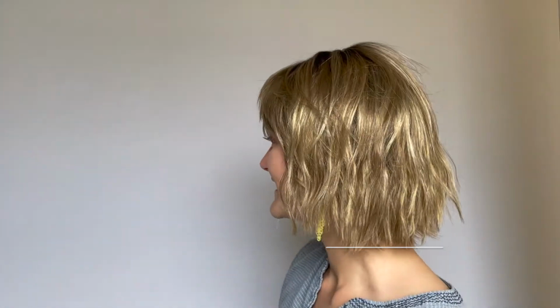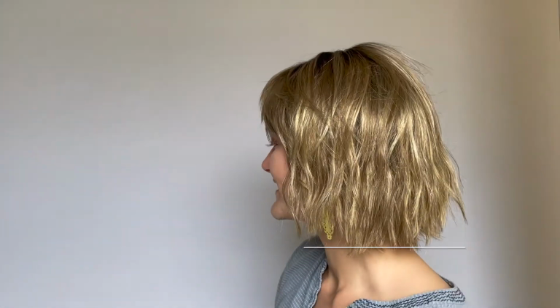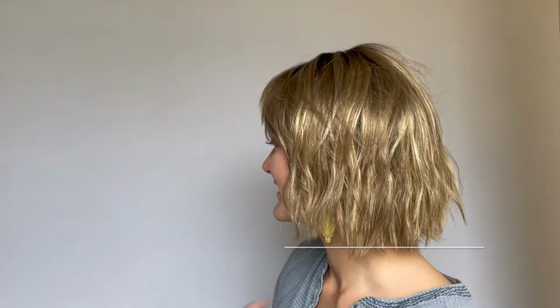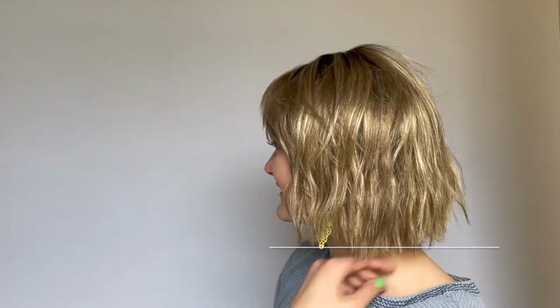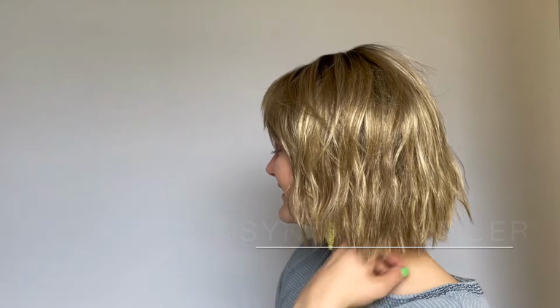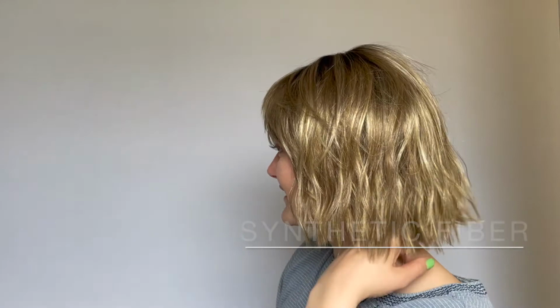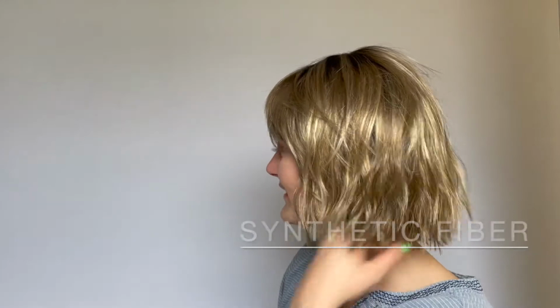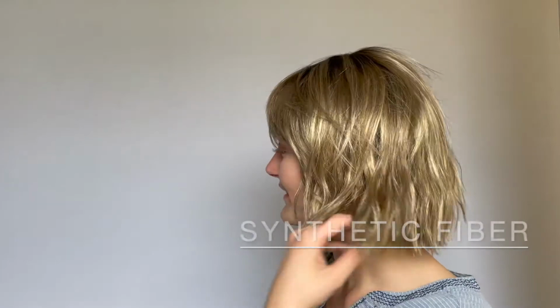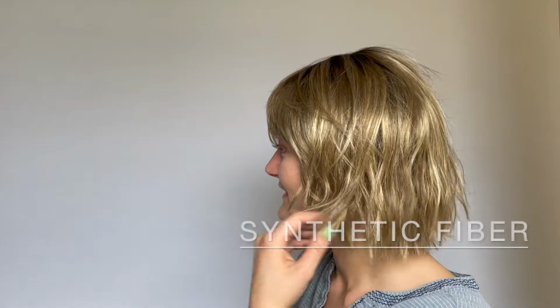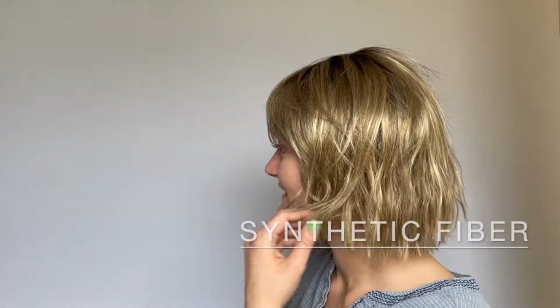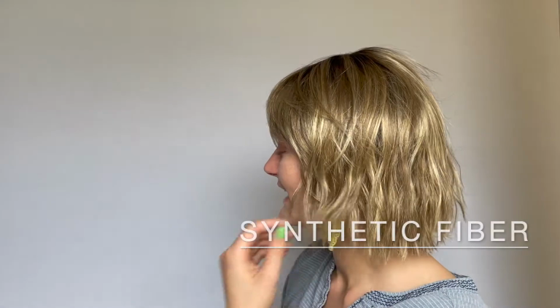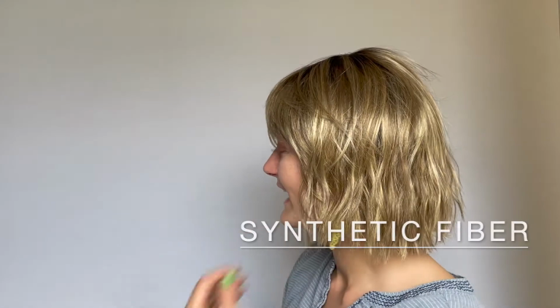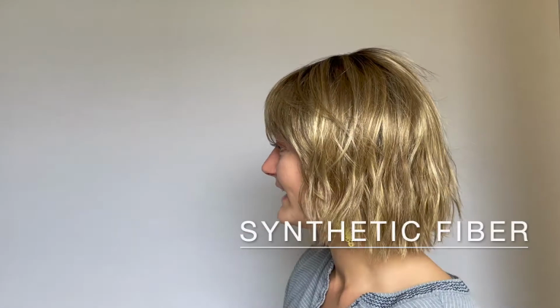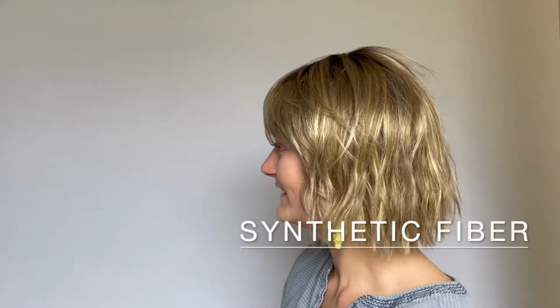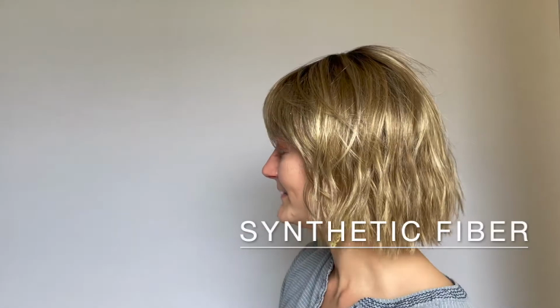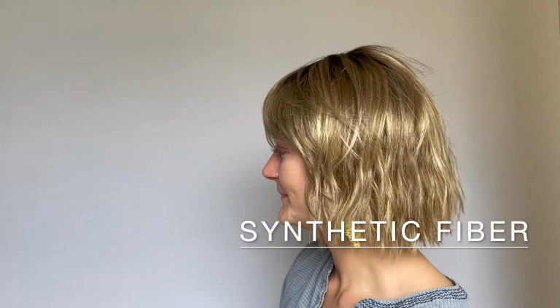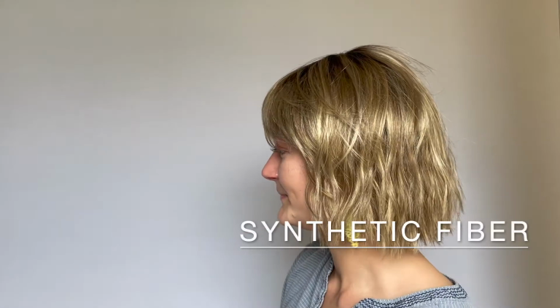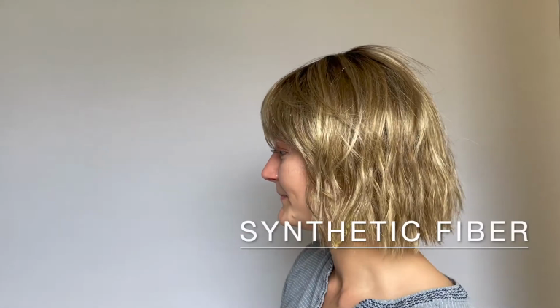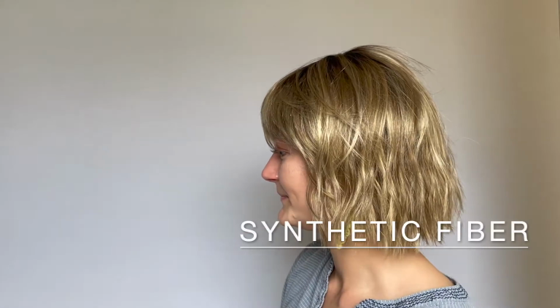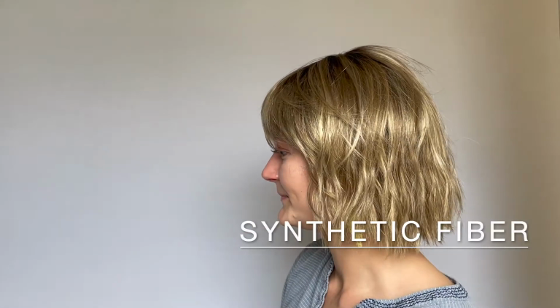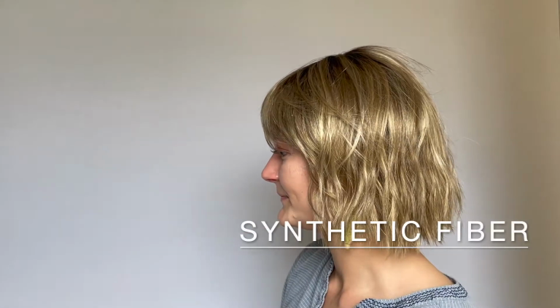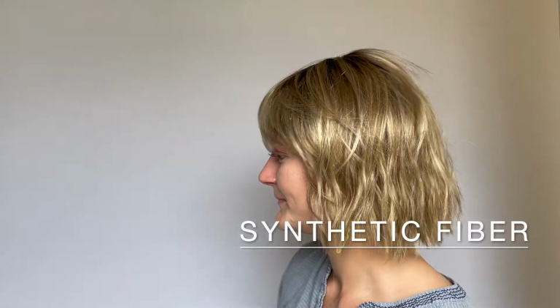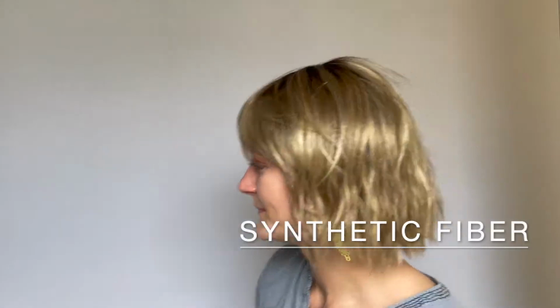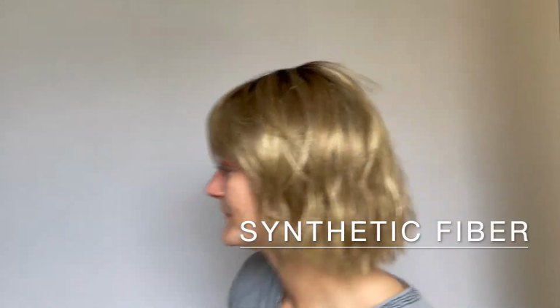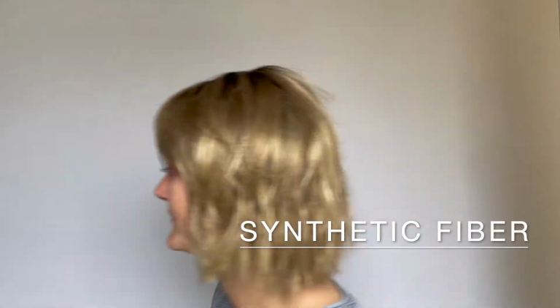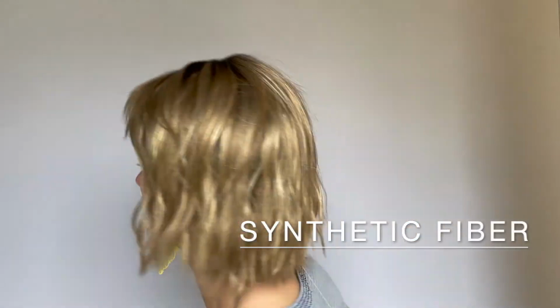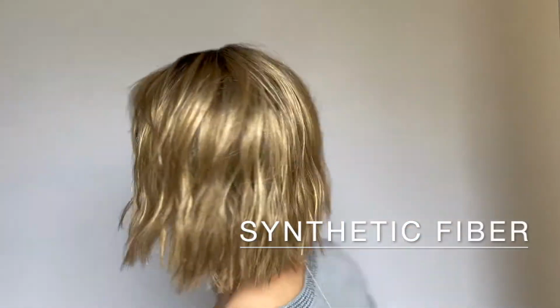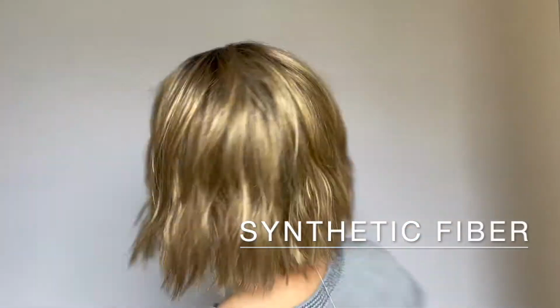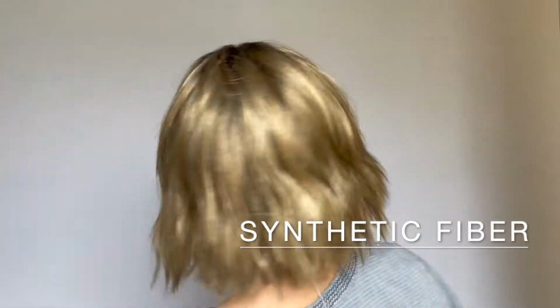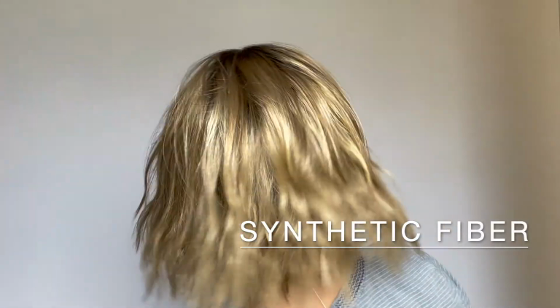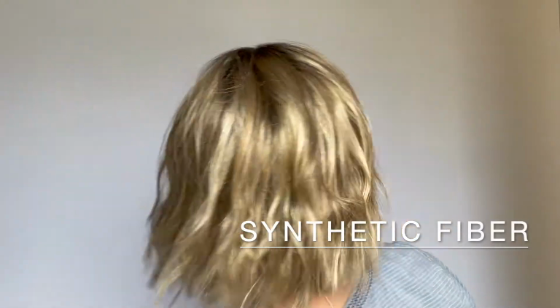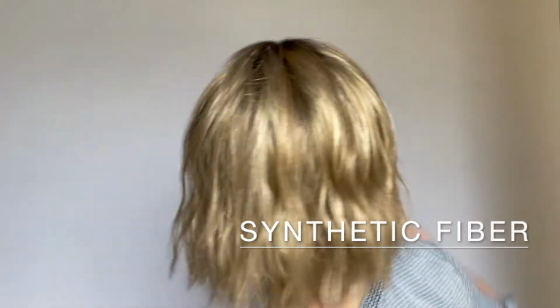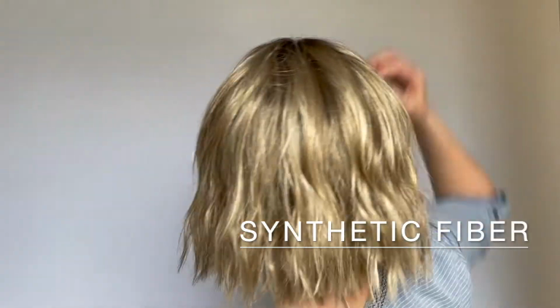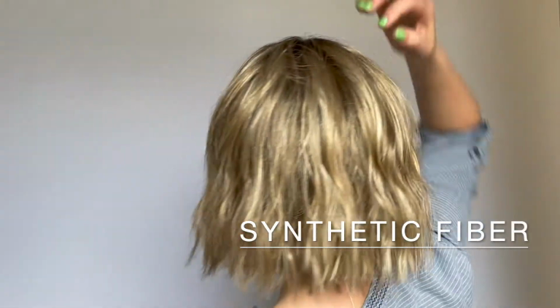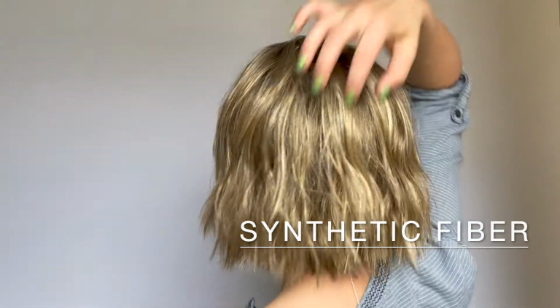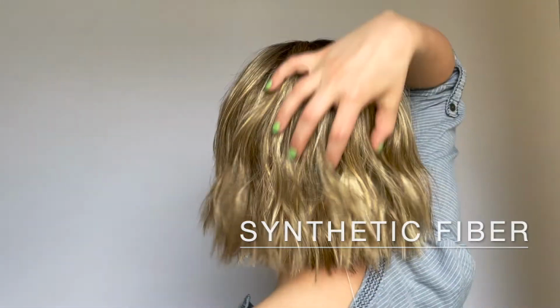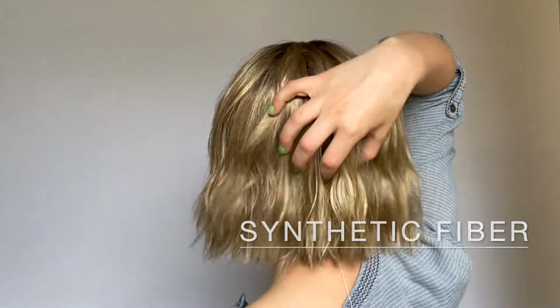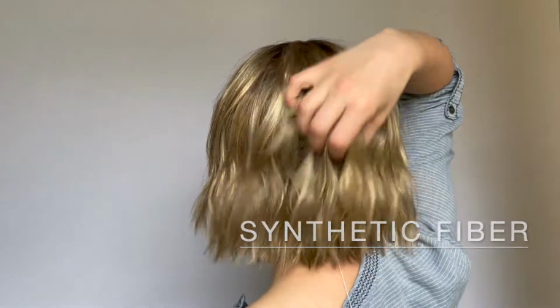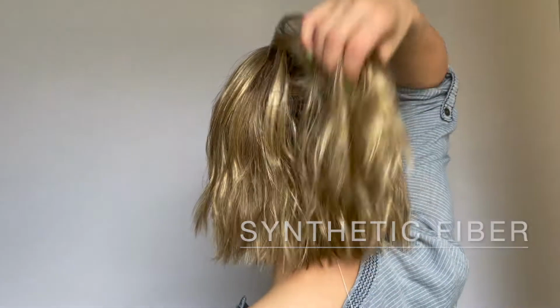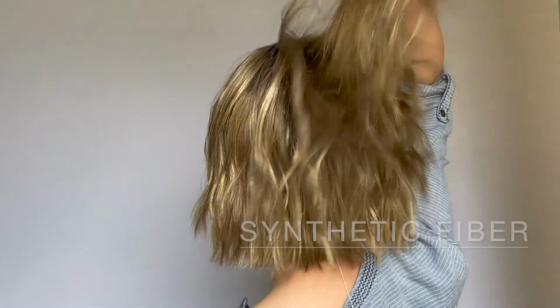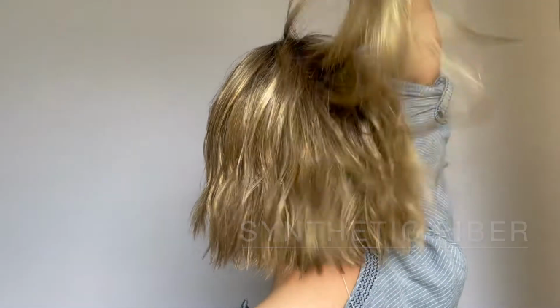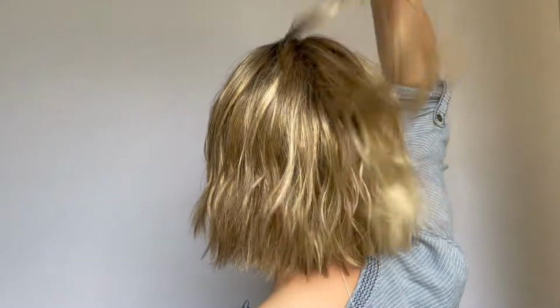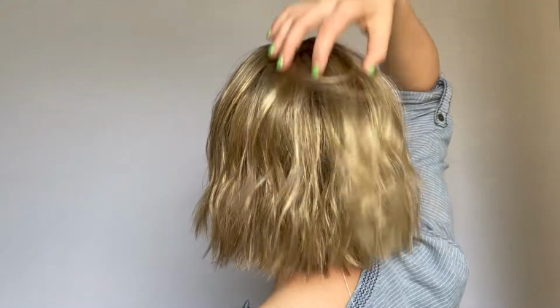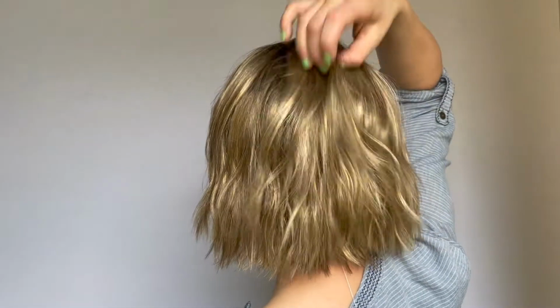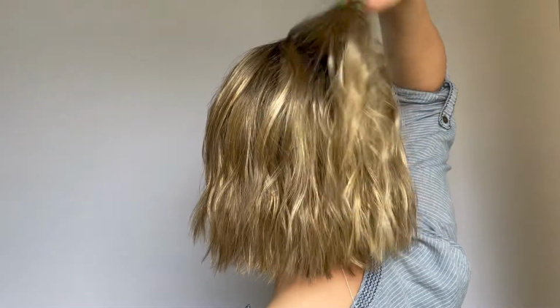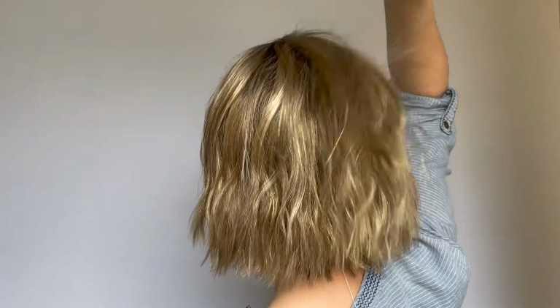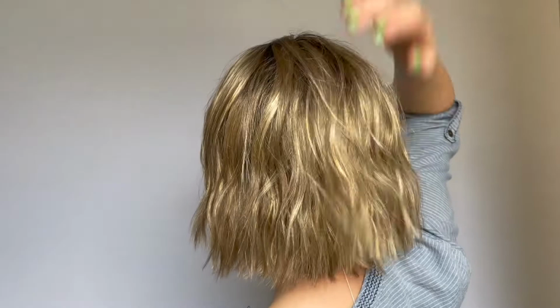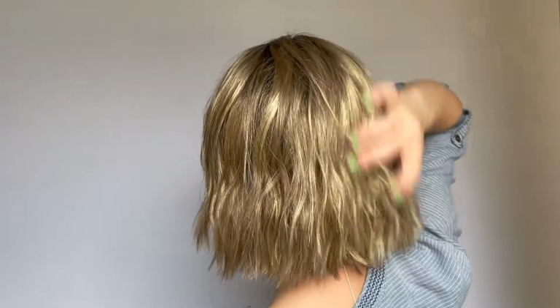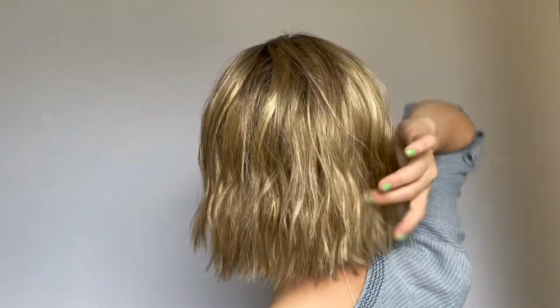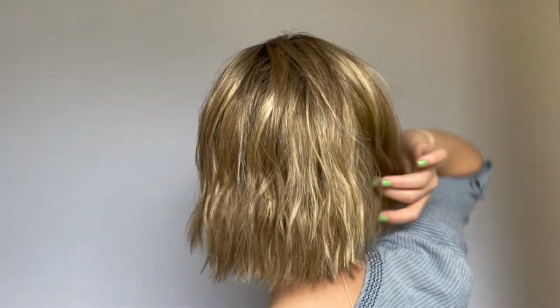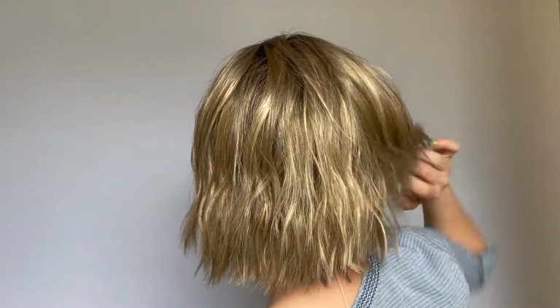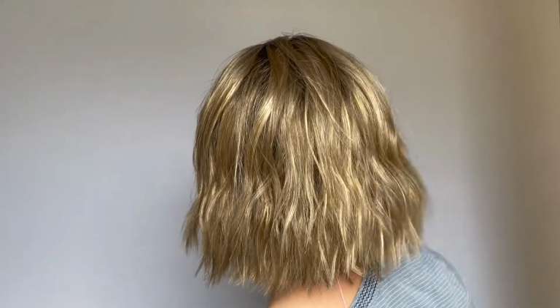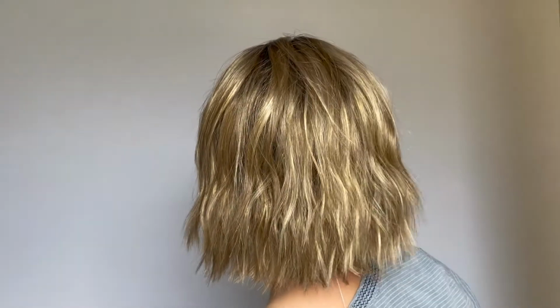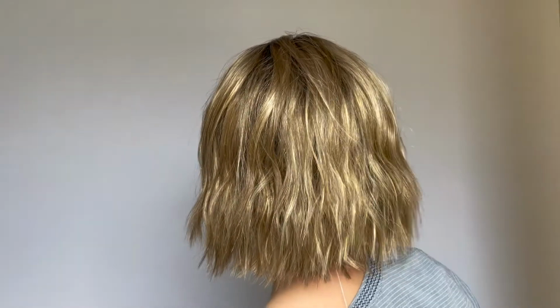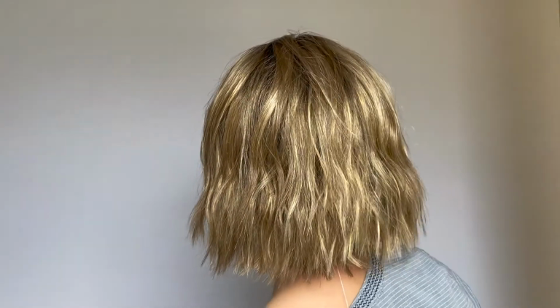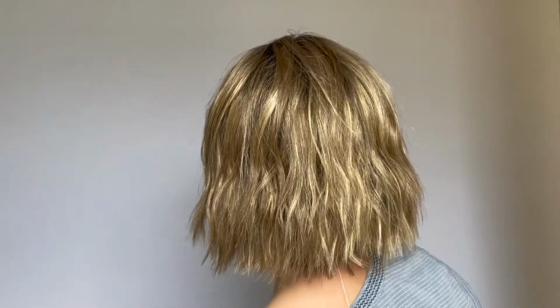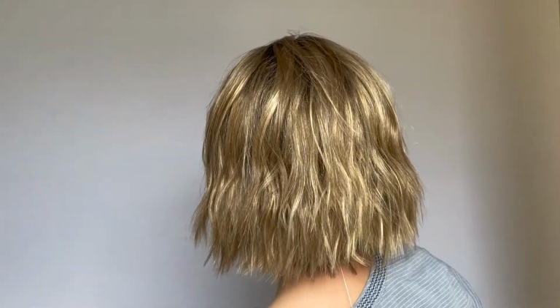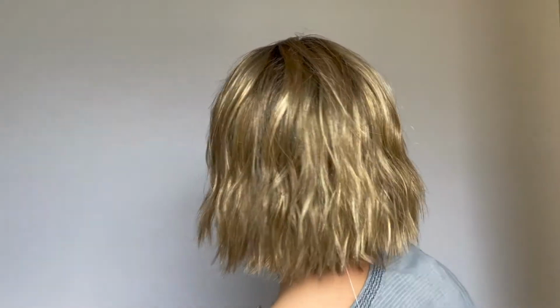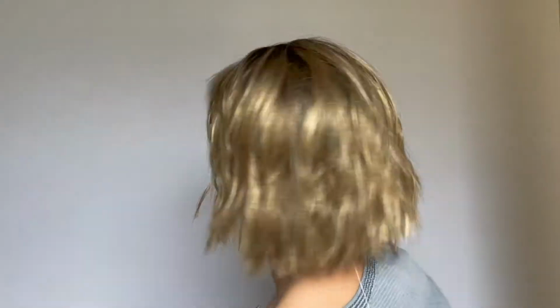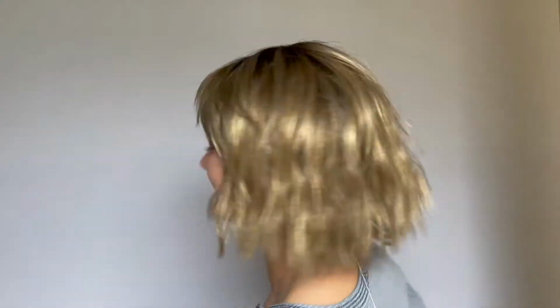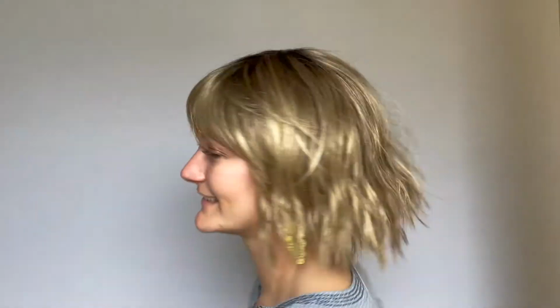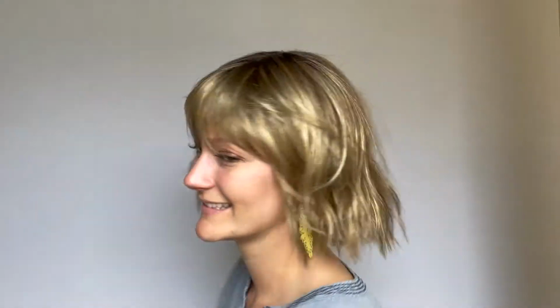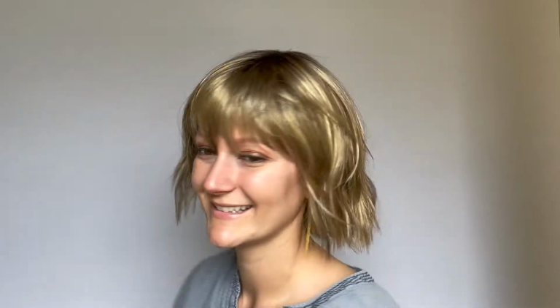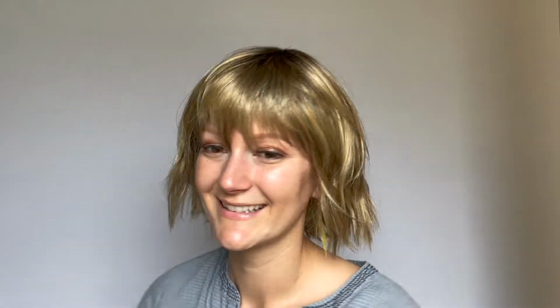Holland is made with a synthetic fiber whose tousled texture and straight bangs make this bob look ready to wear right out of the box.